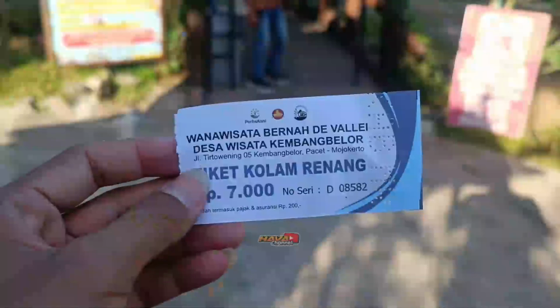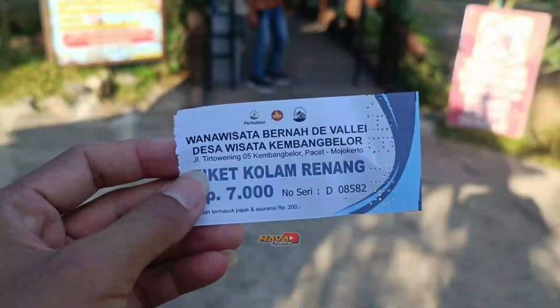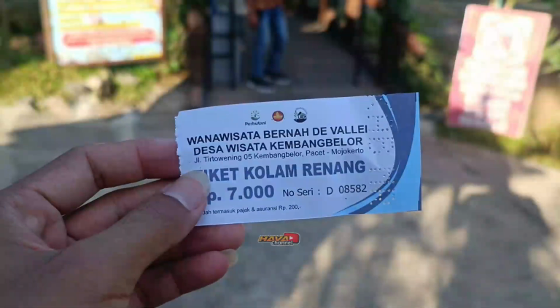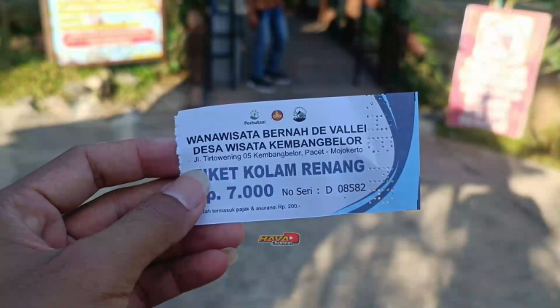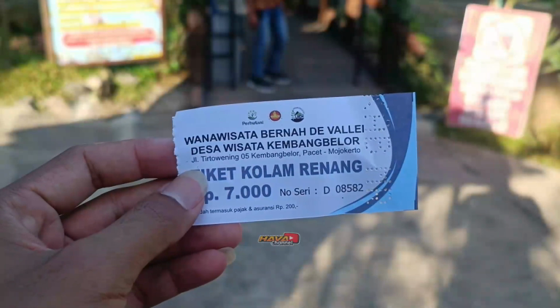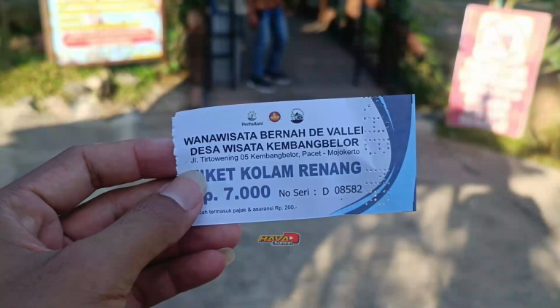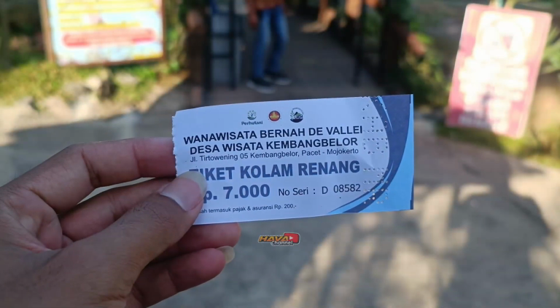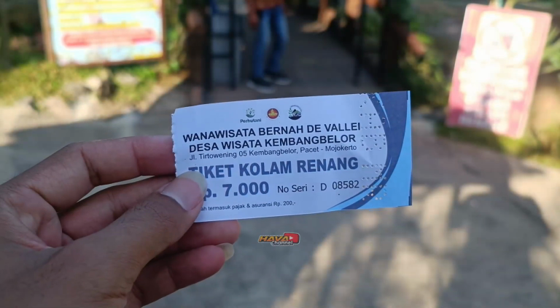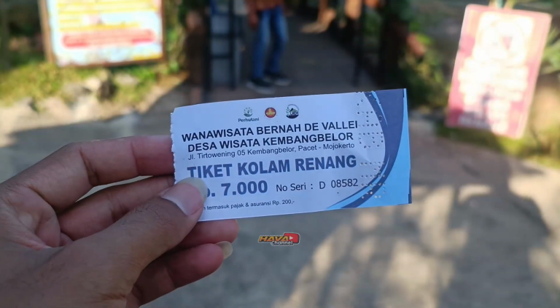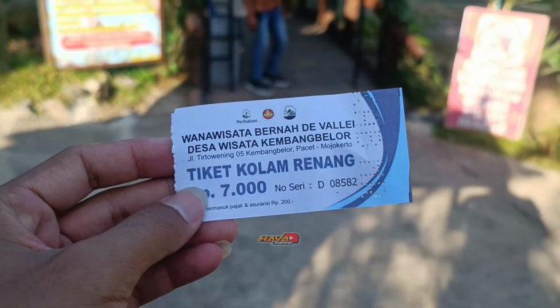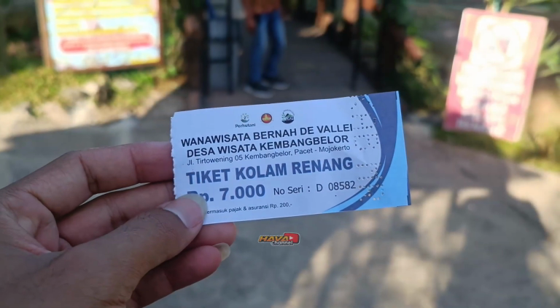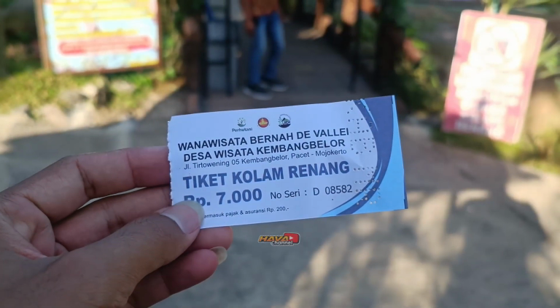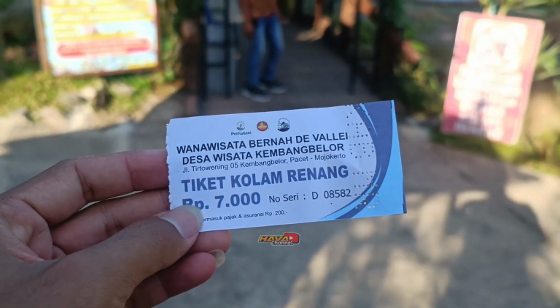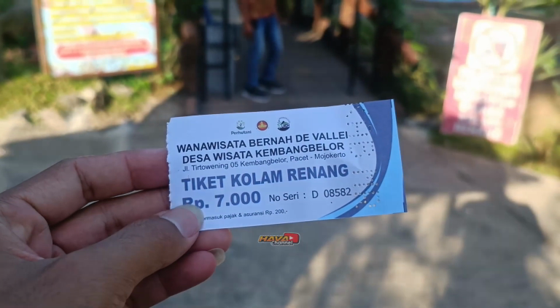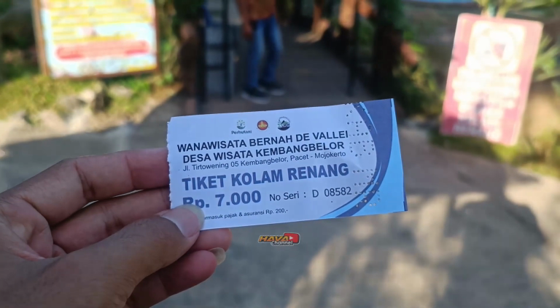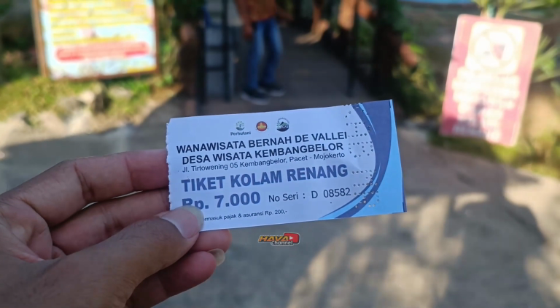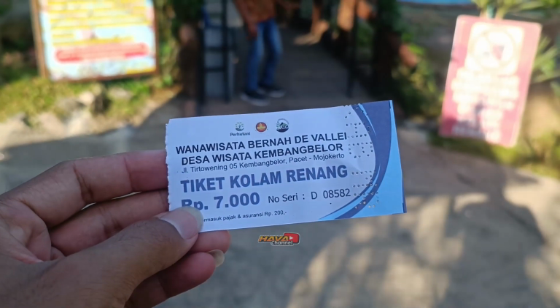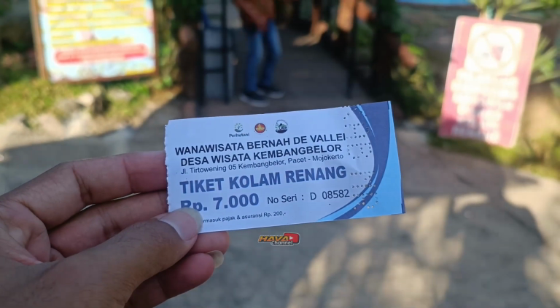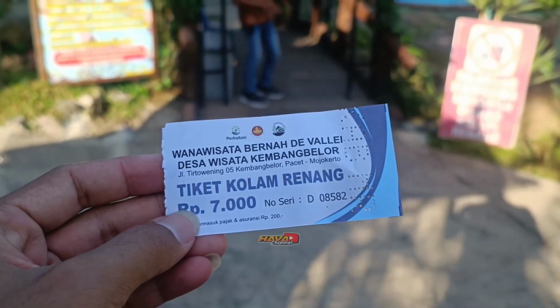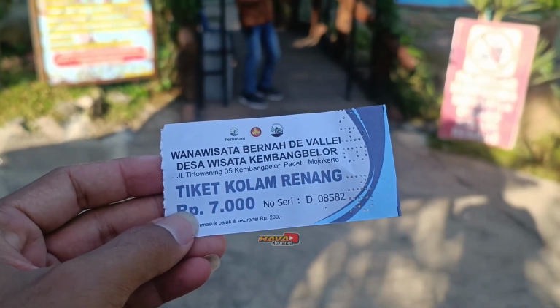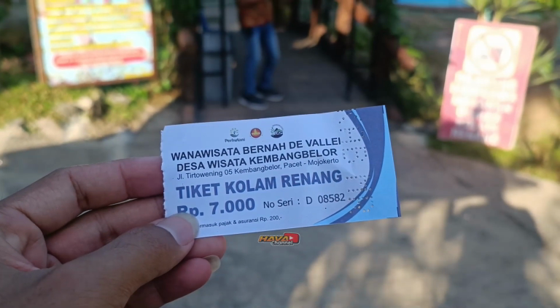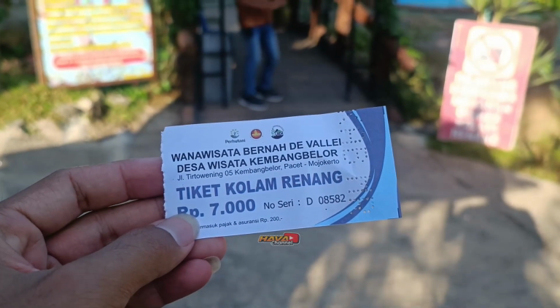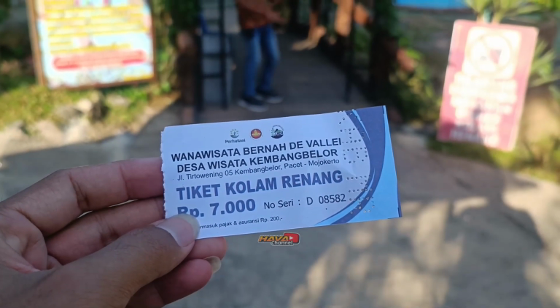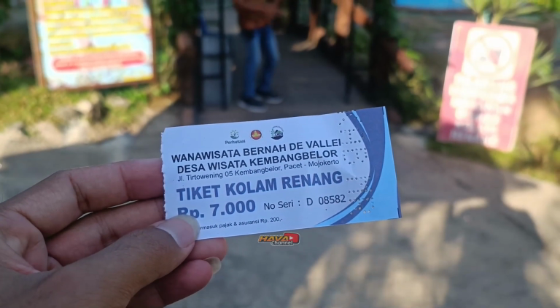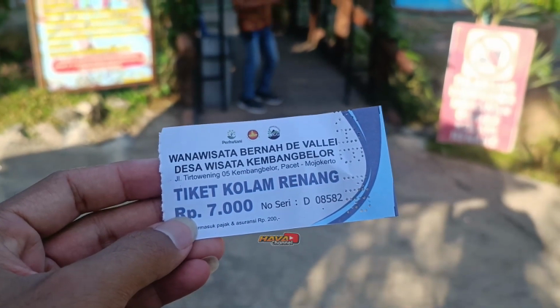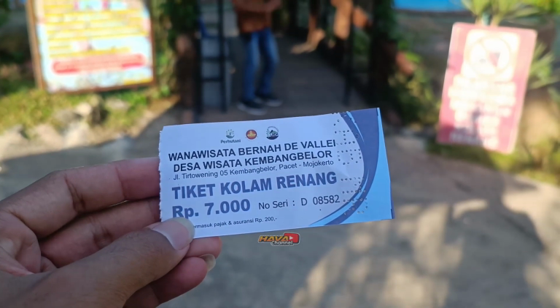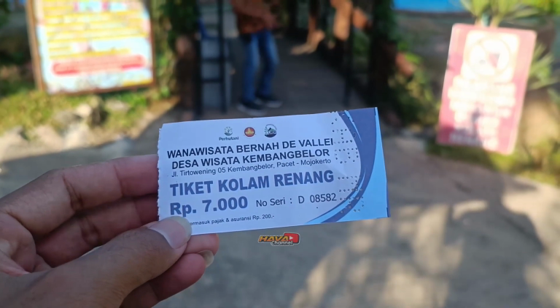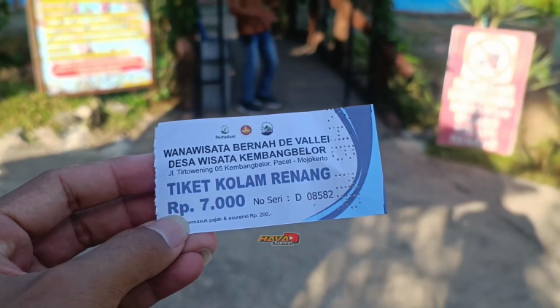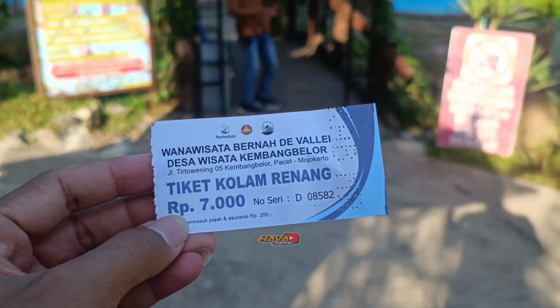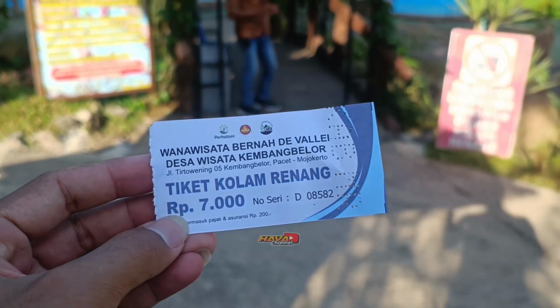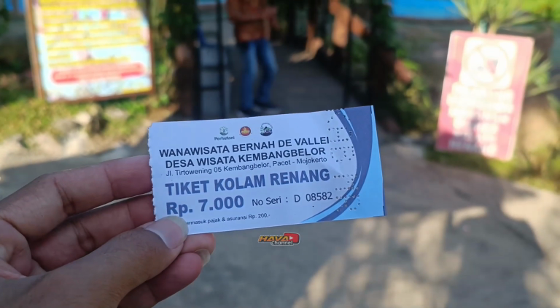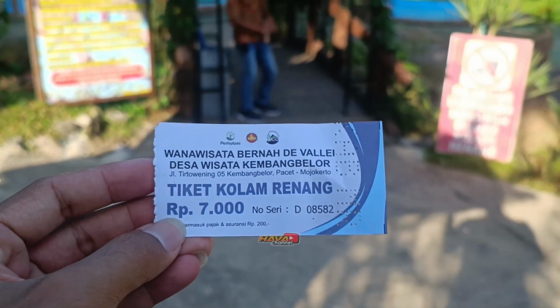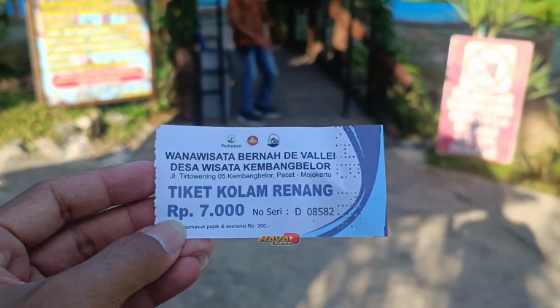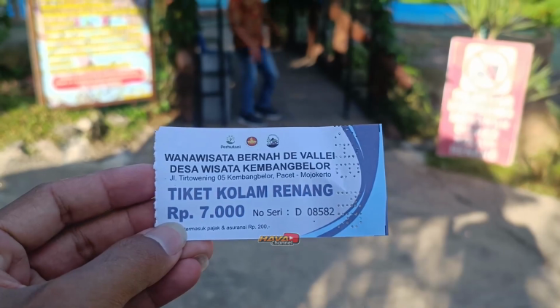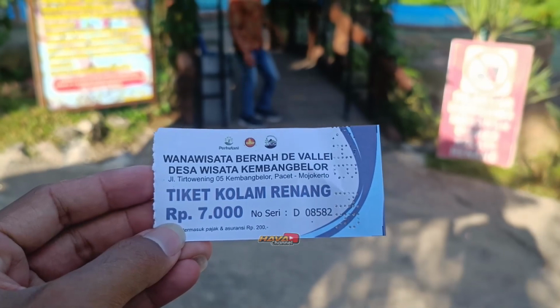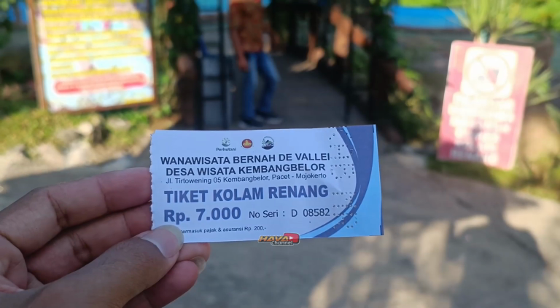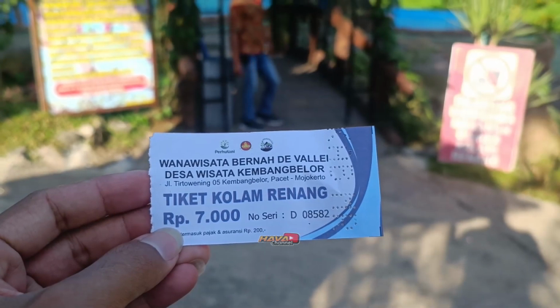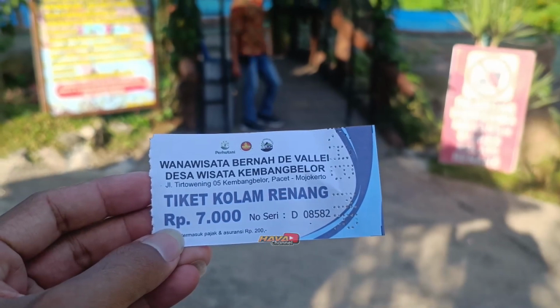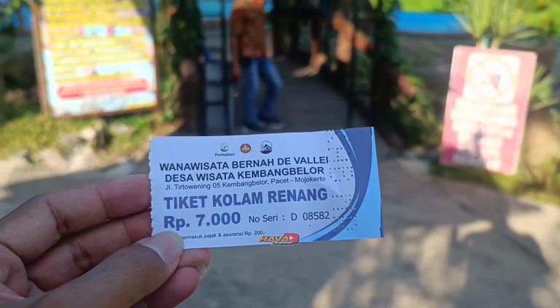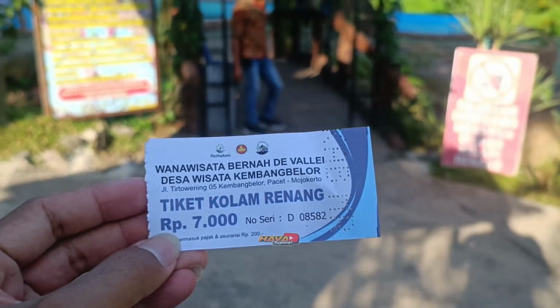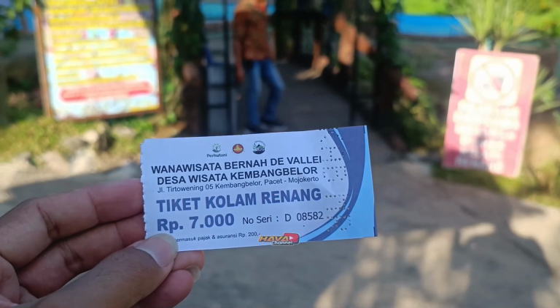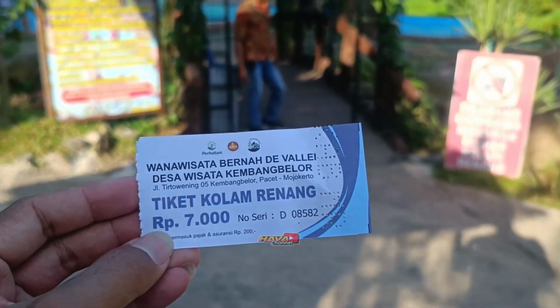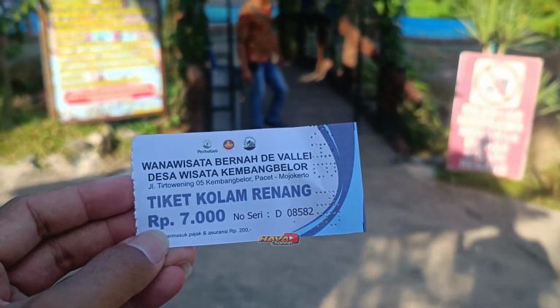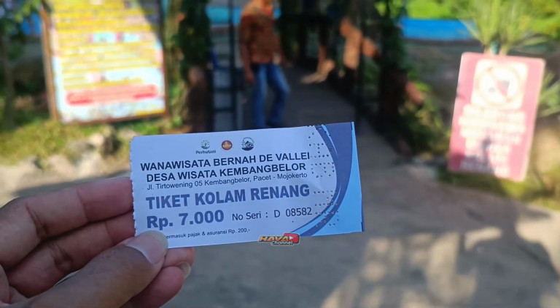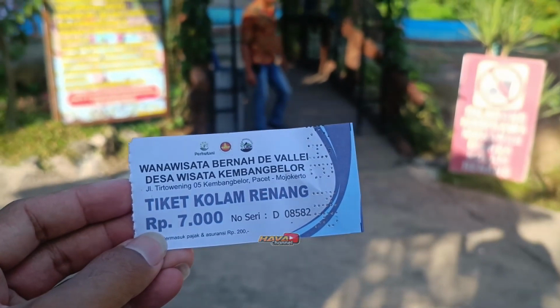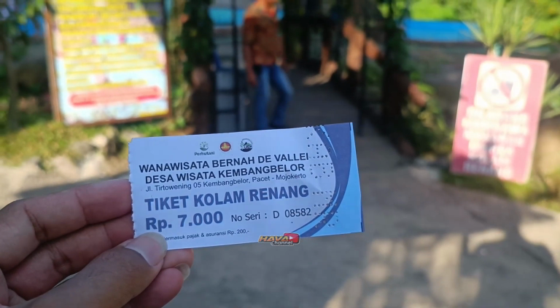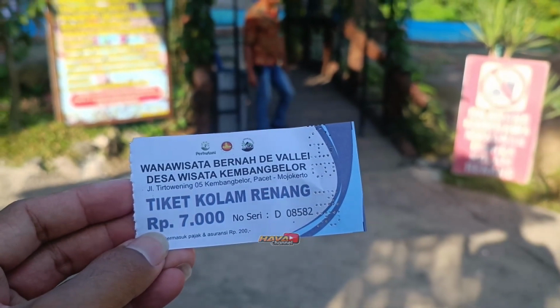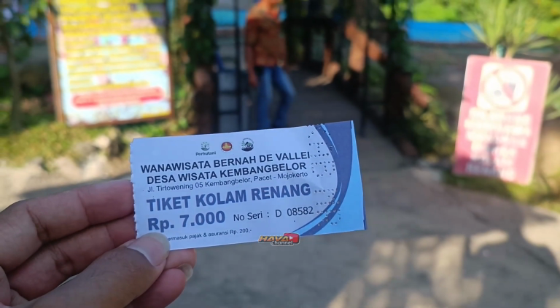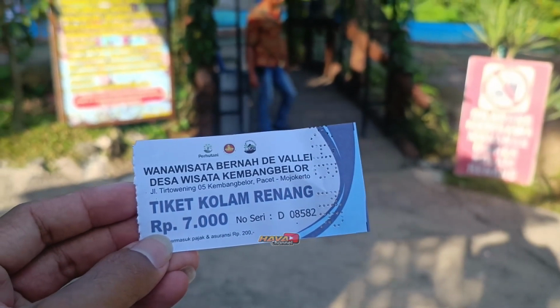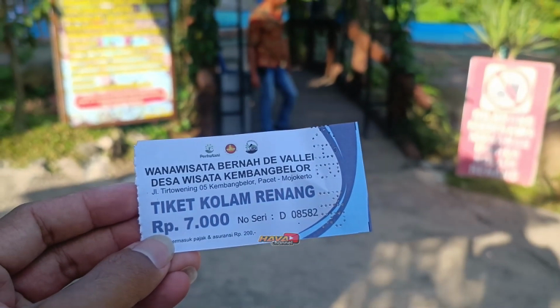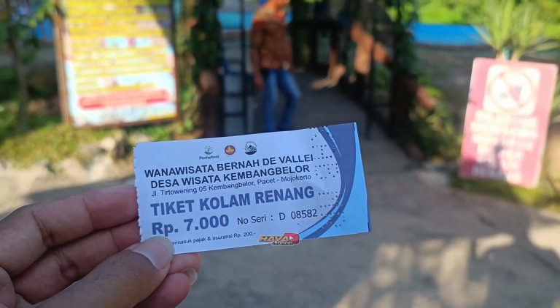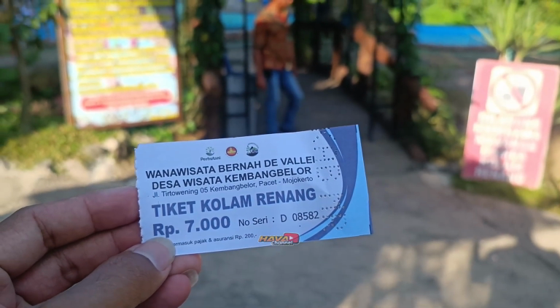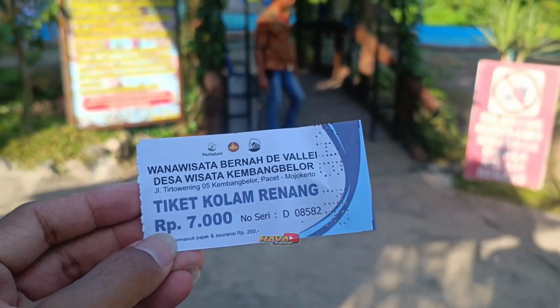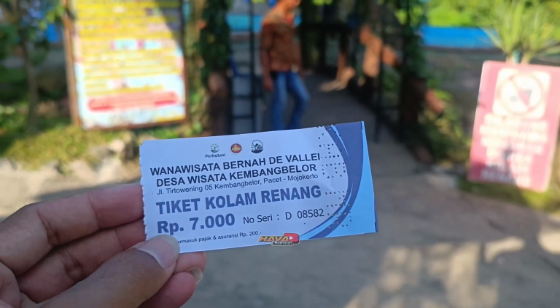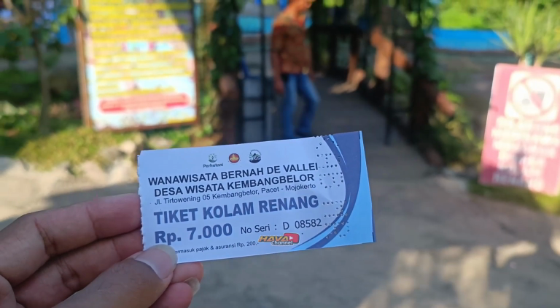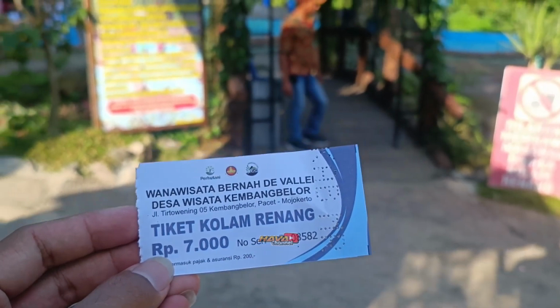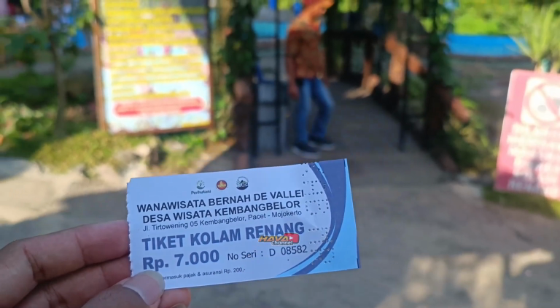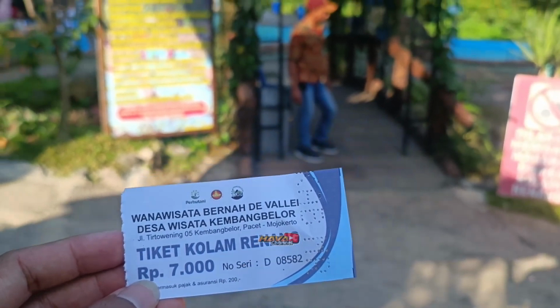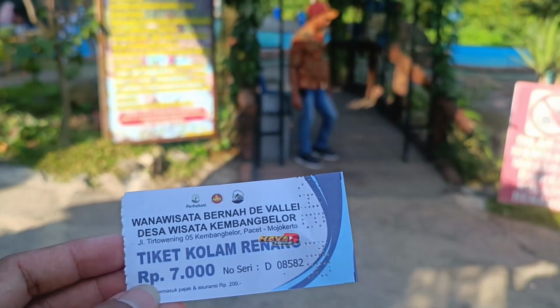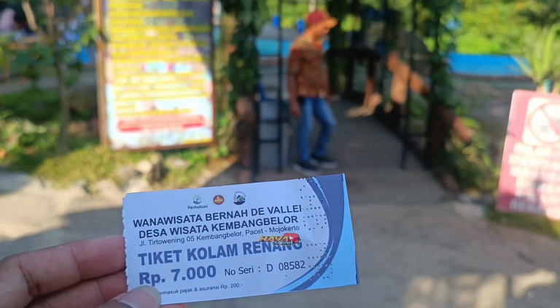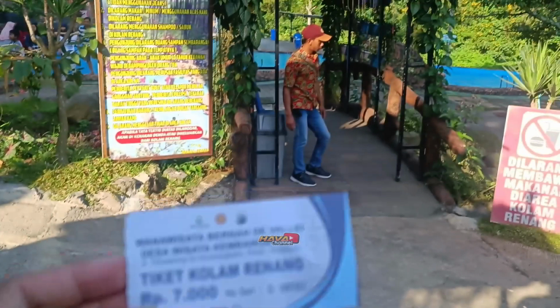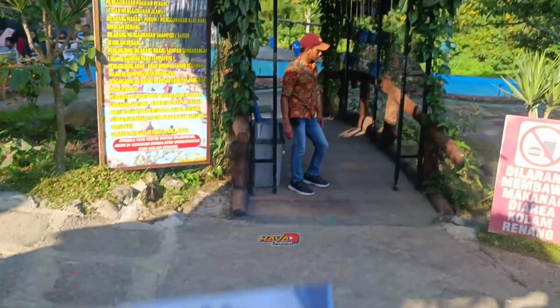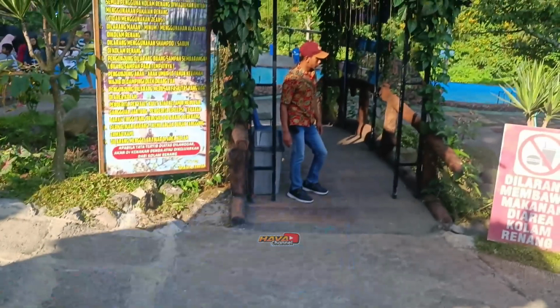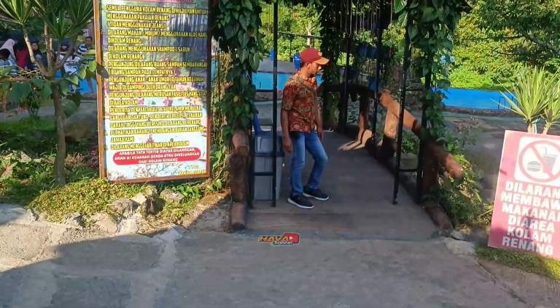Untuk tiket masuk ke kolam renang wisata Bernah The Valley, ini 7.000 teman-teman ya, jadi murah meriah. Langsung saja kita masuk.